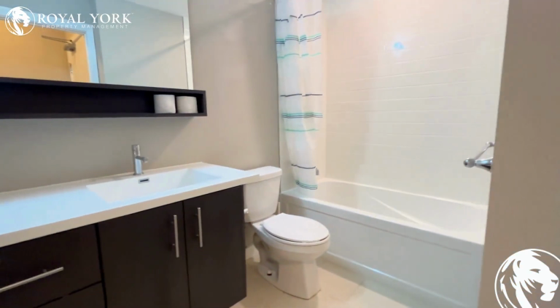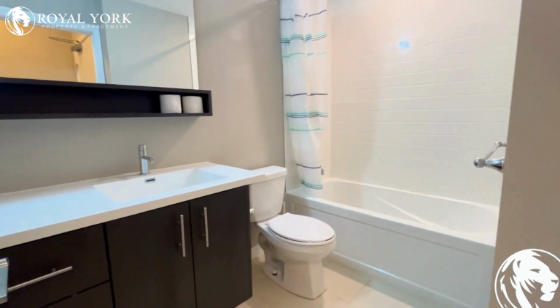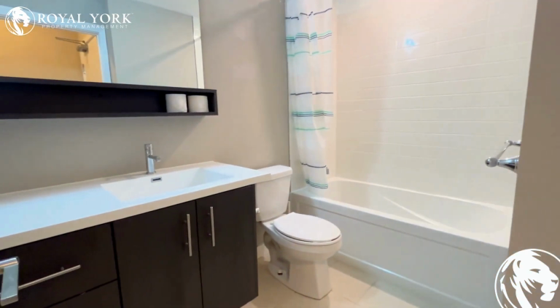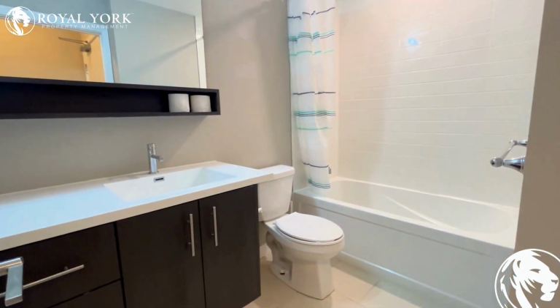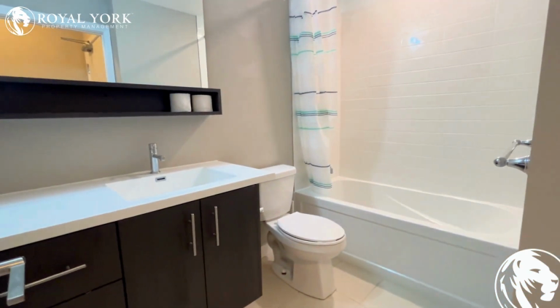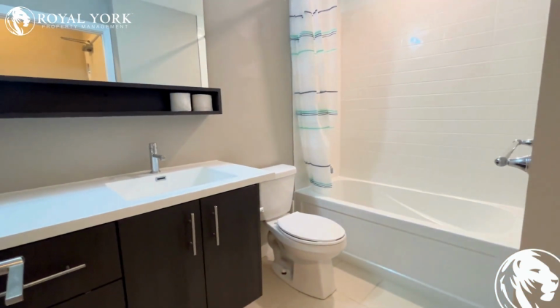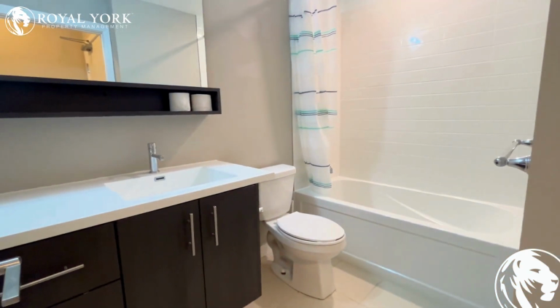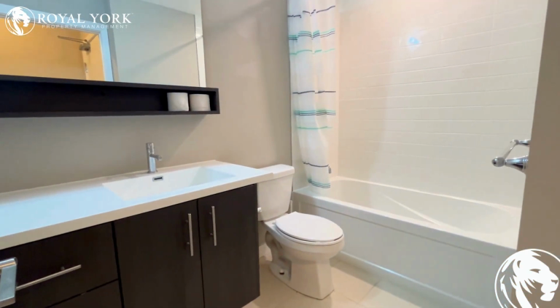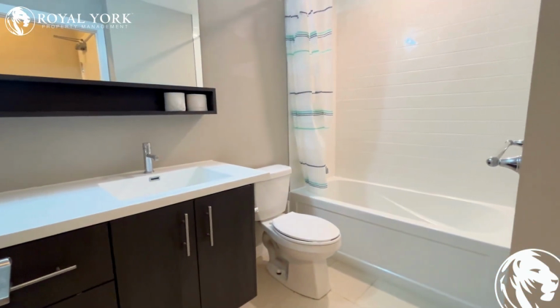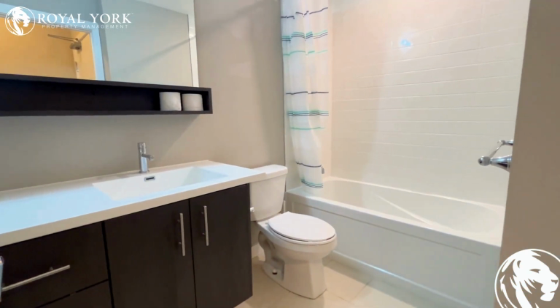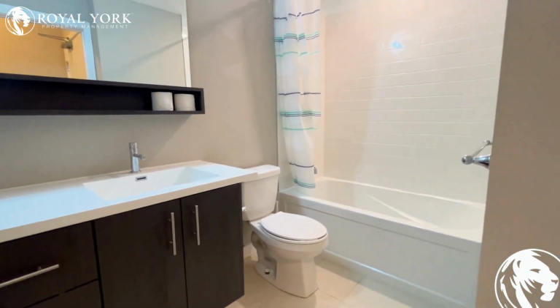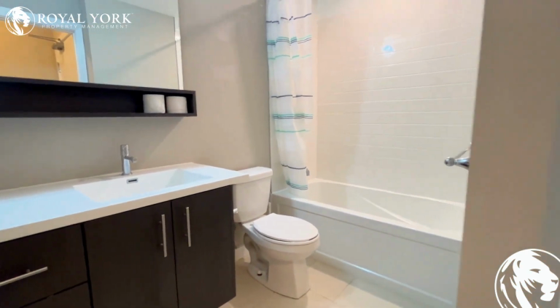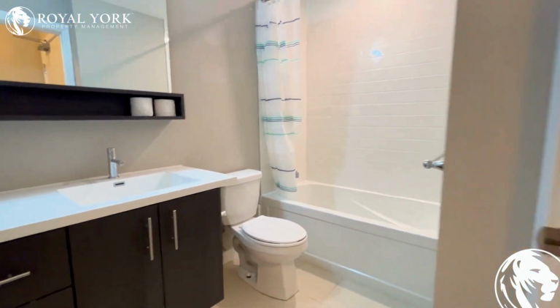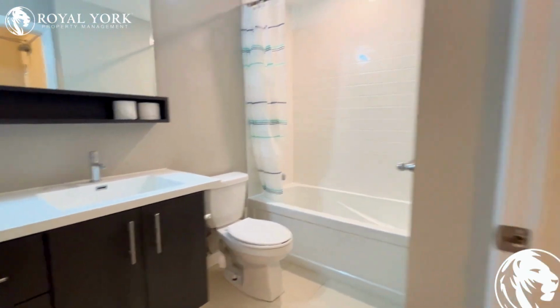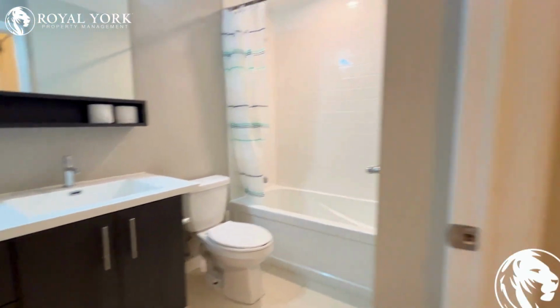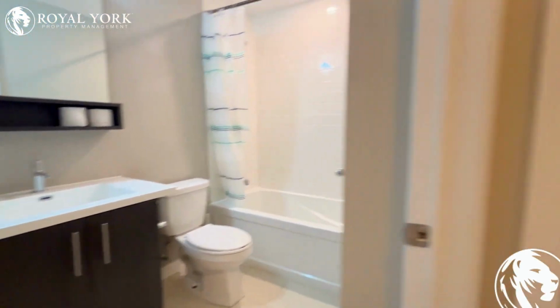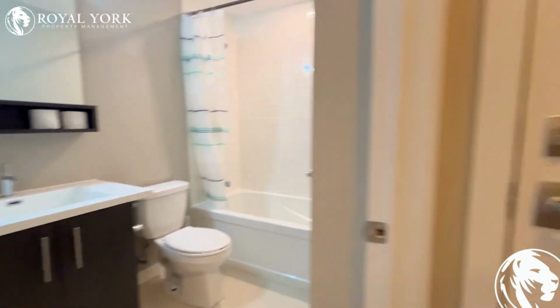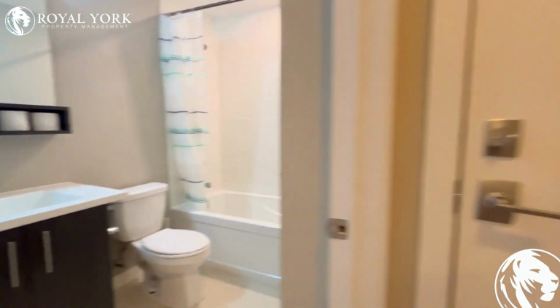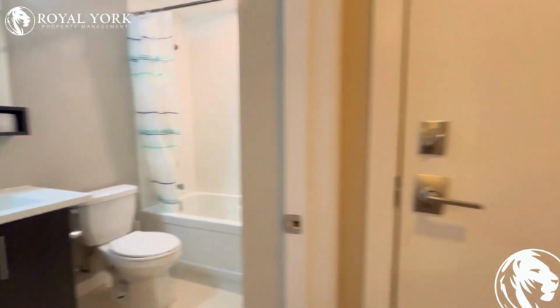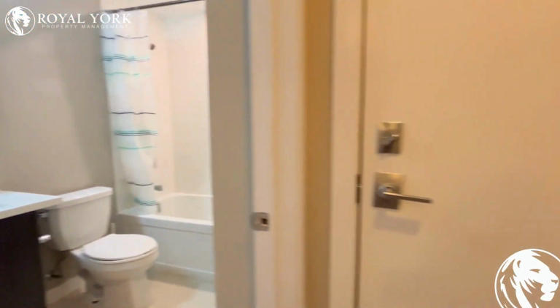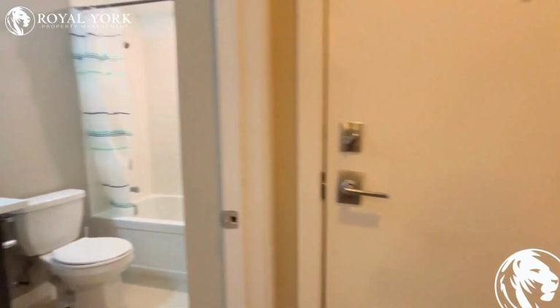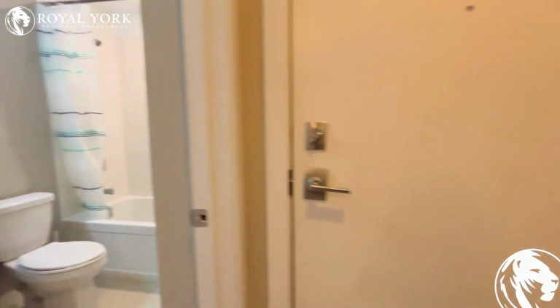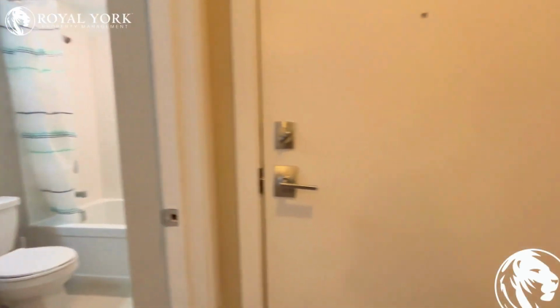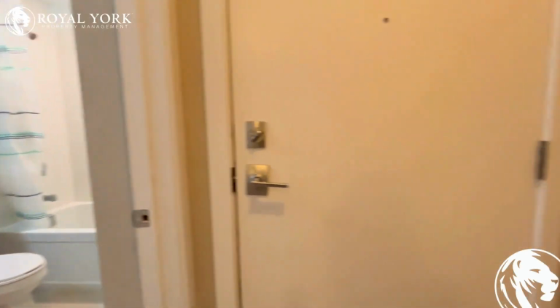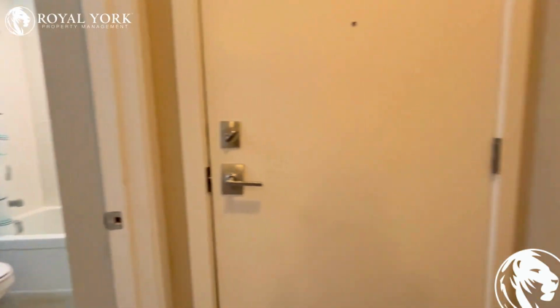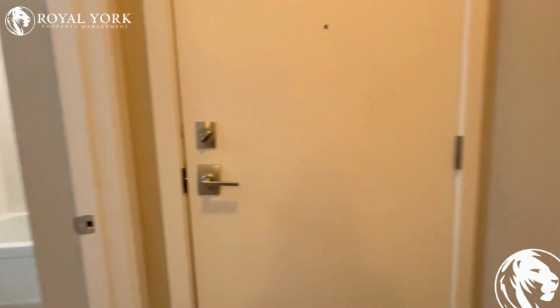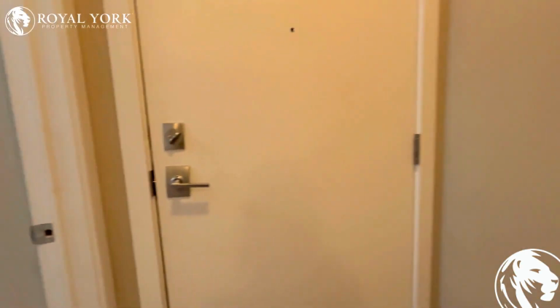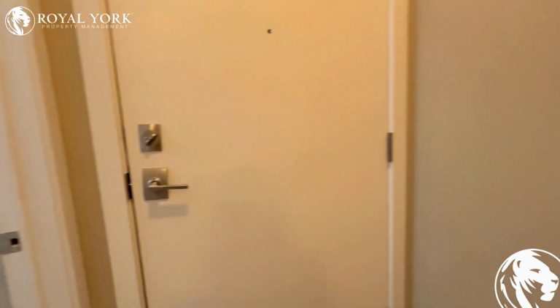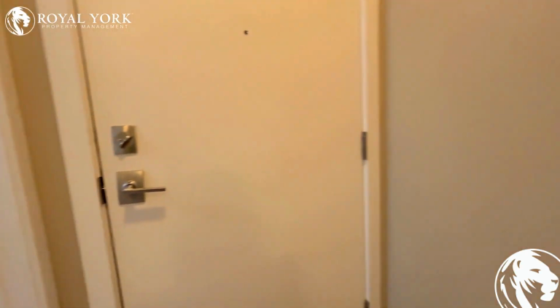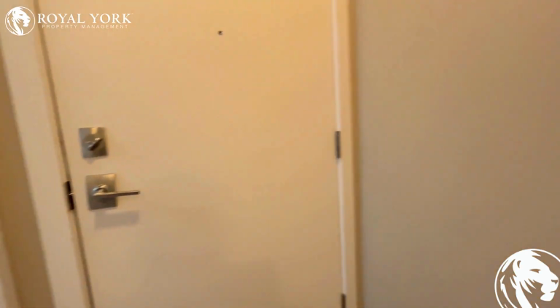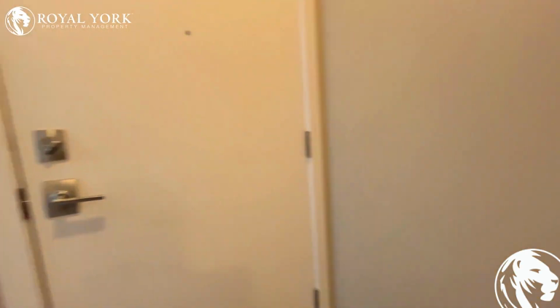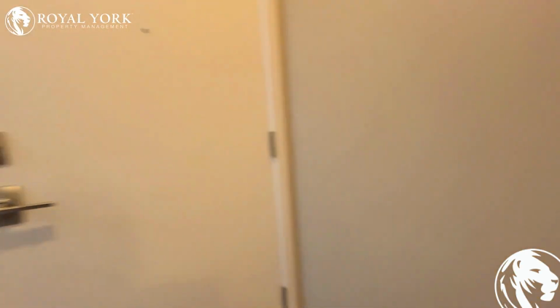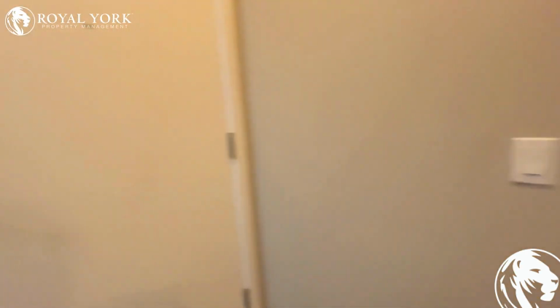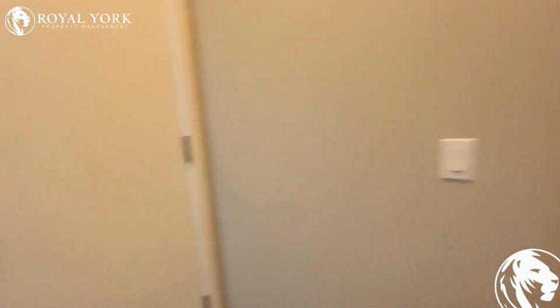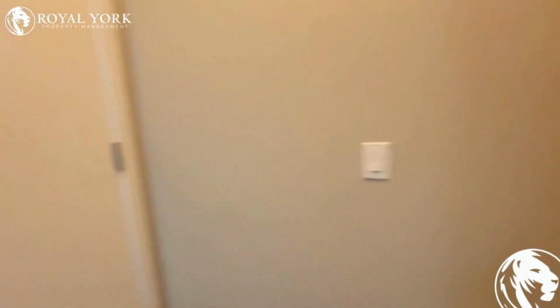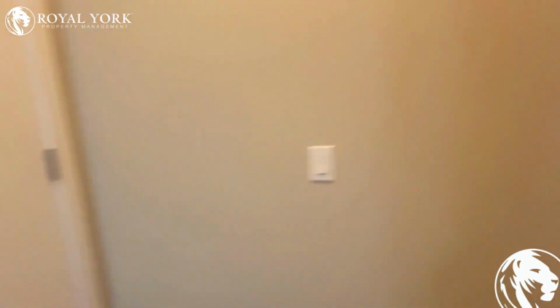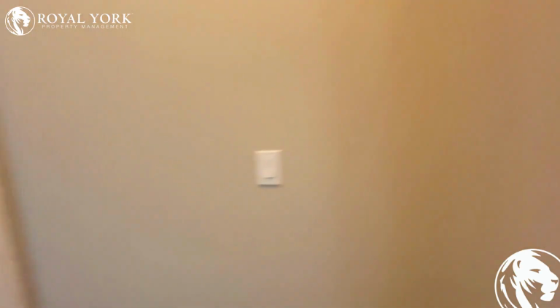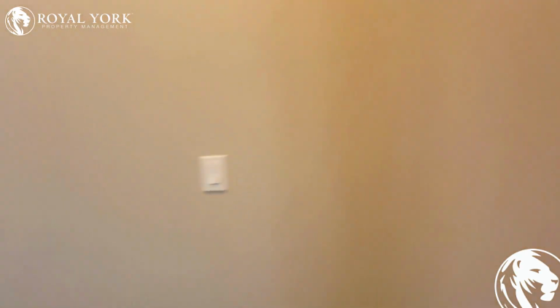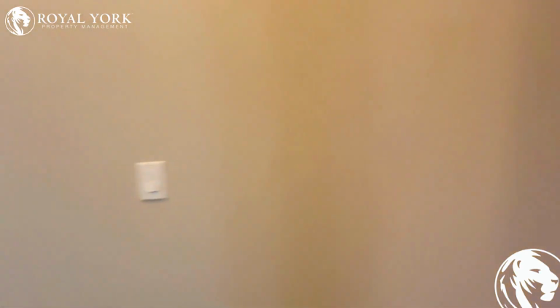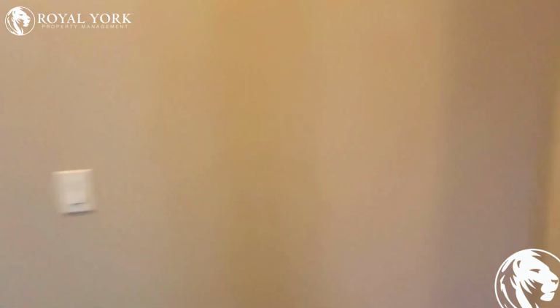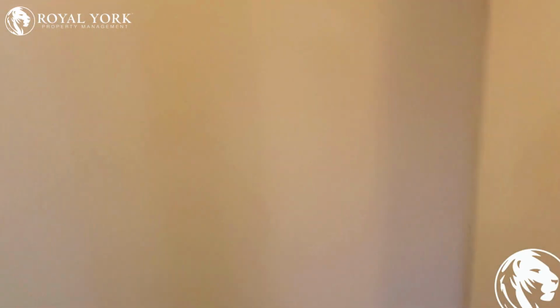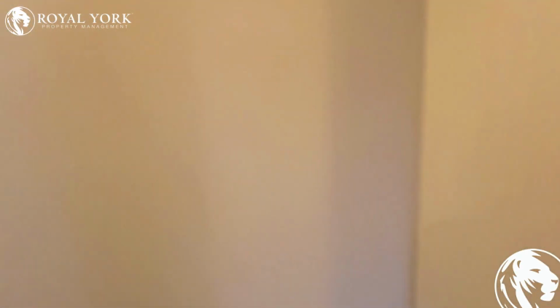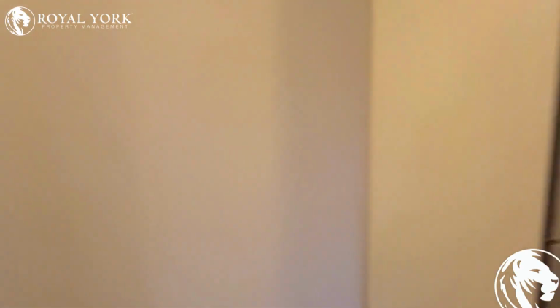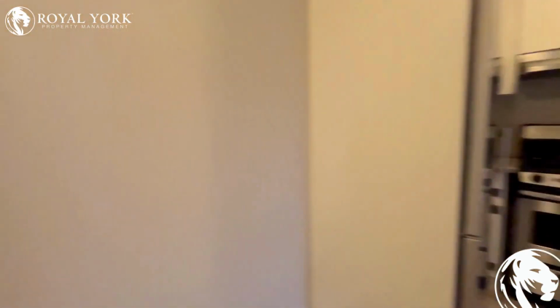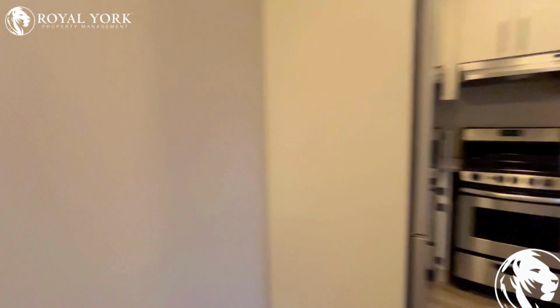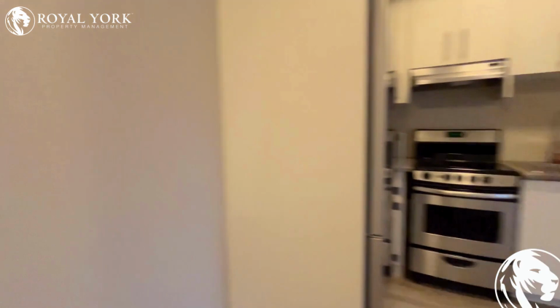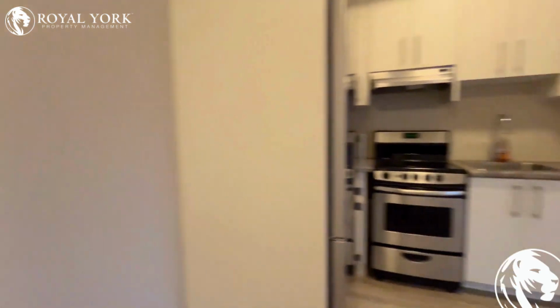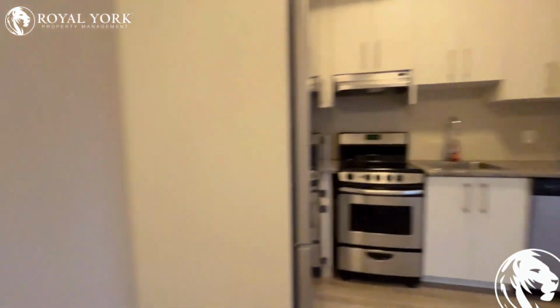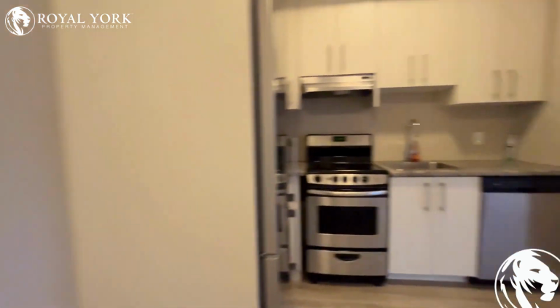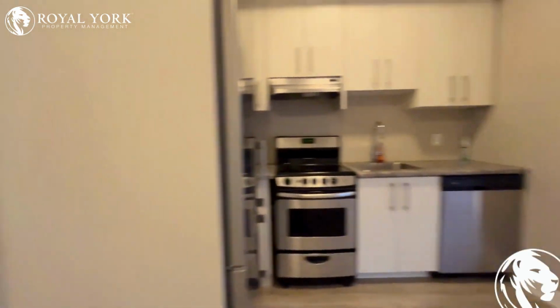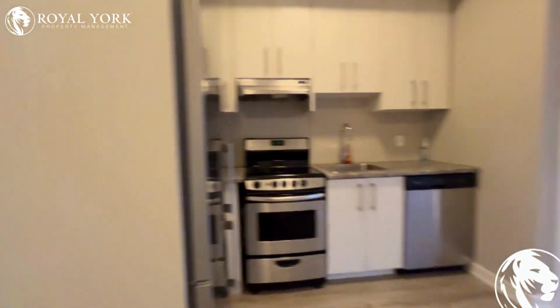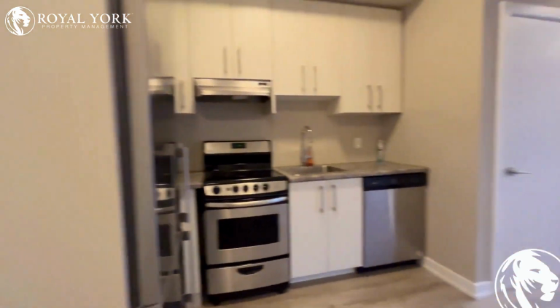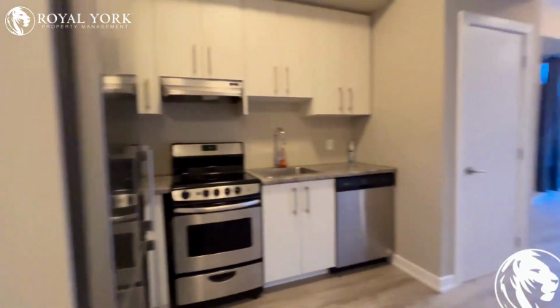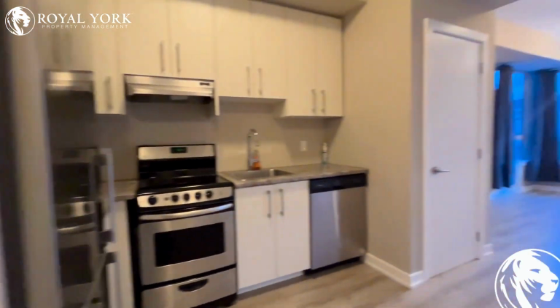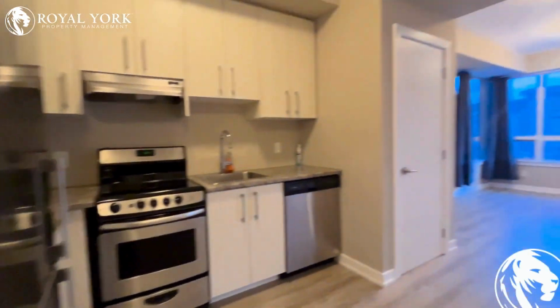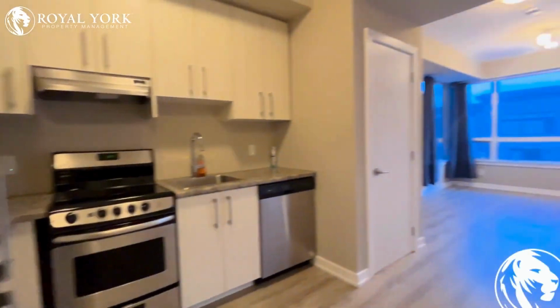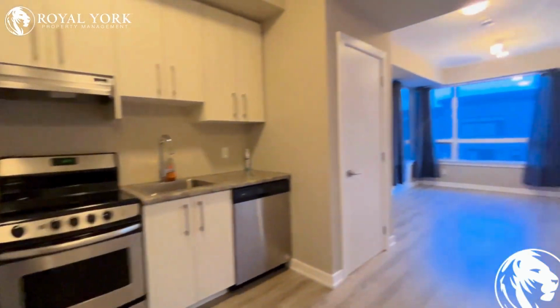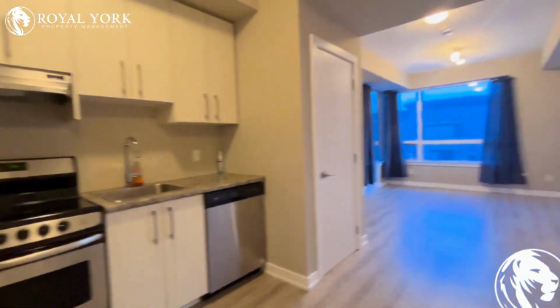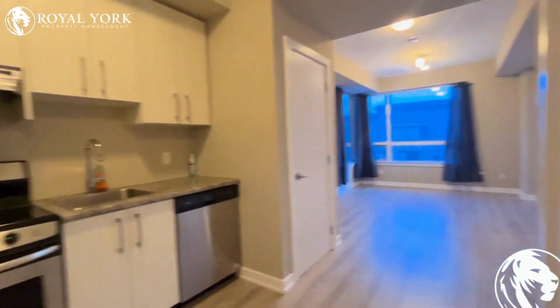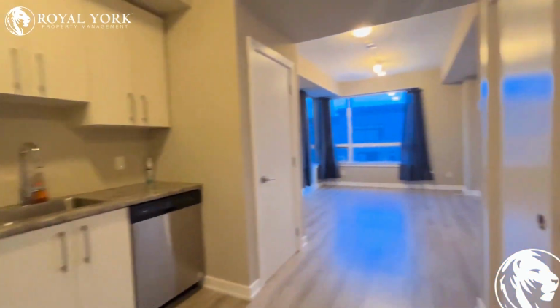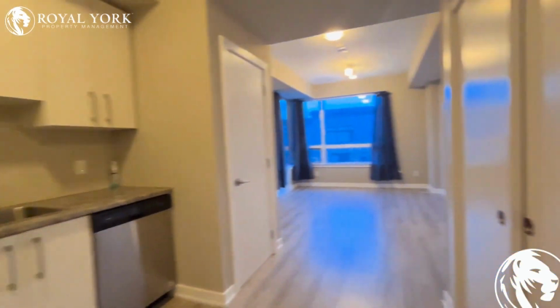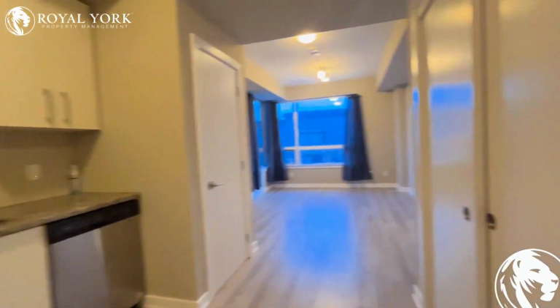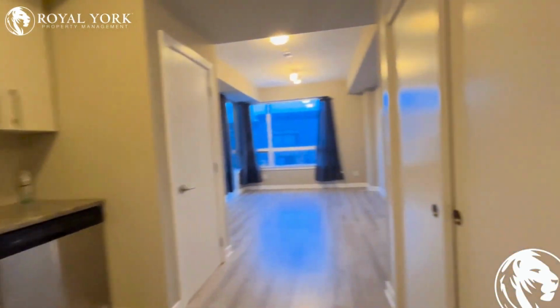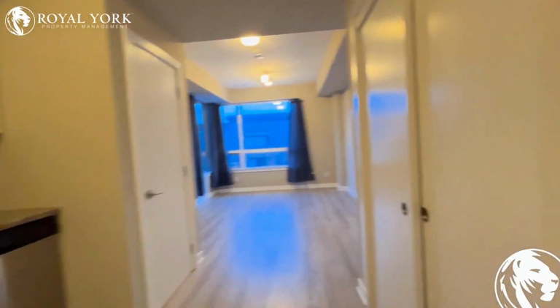If you are interested in this property, please contact Royal York Property Management for more information.